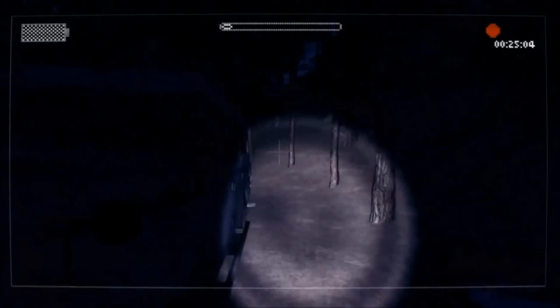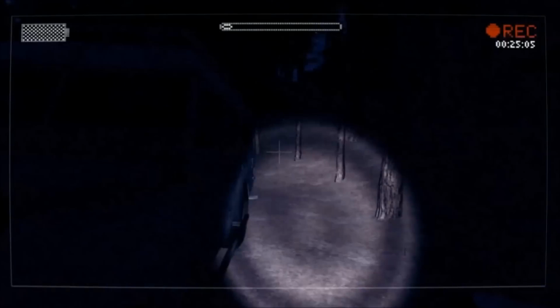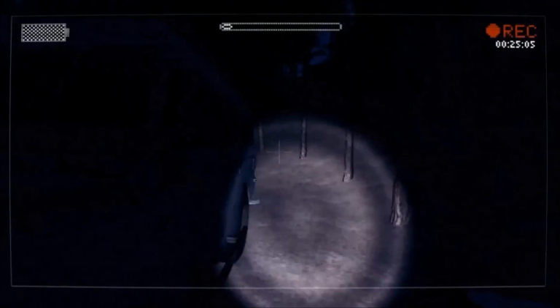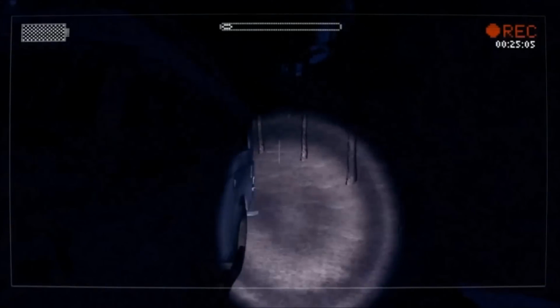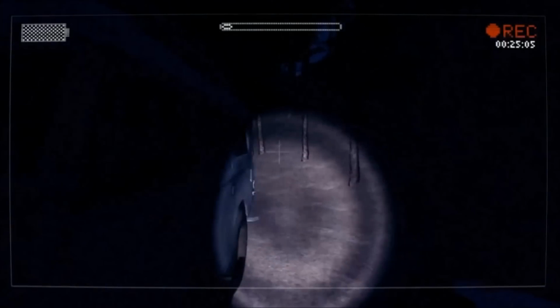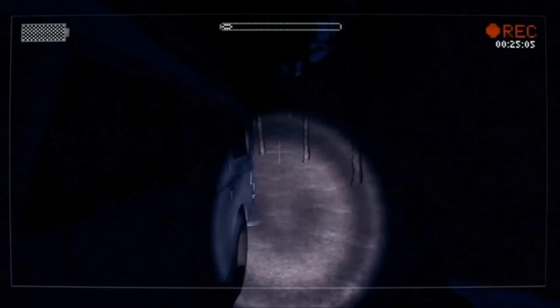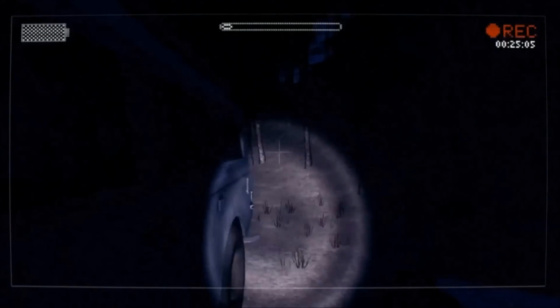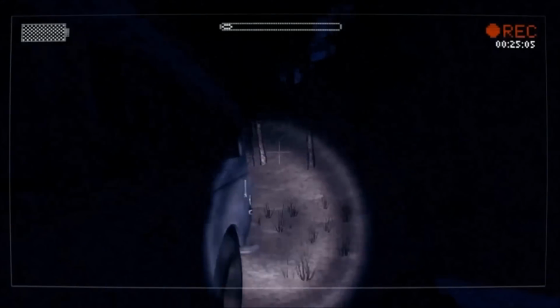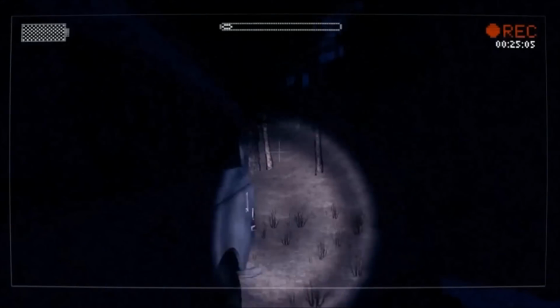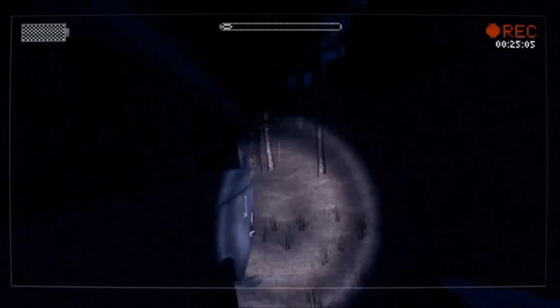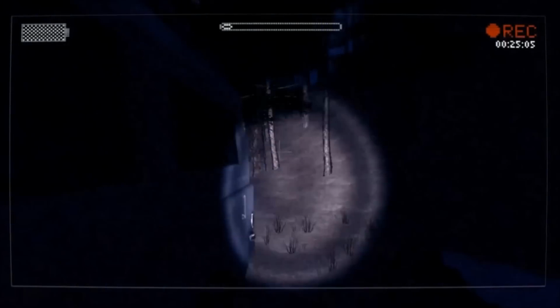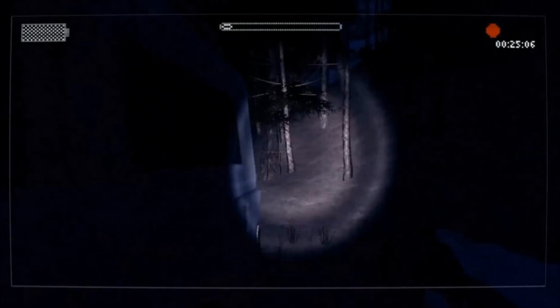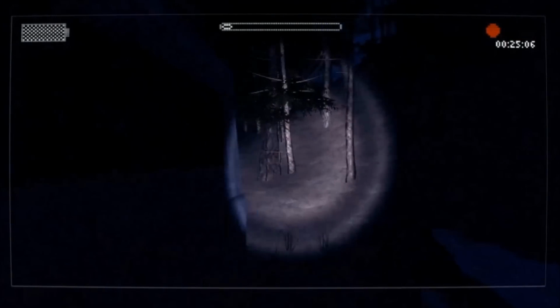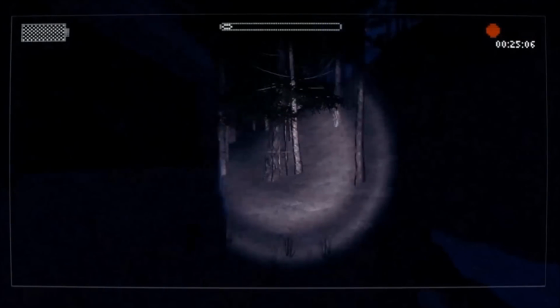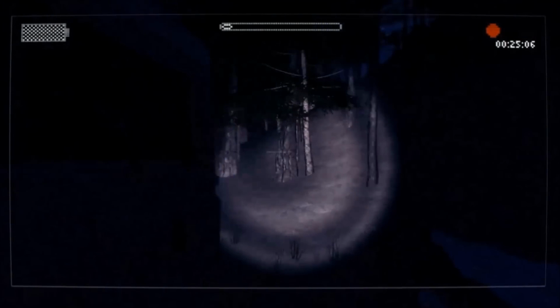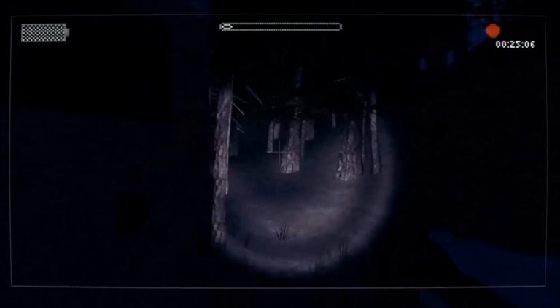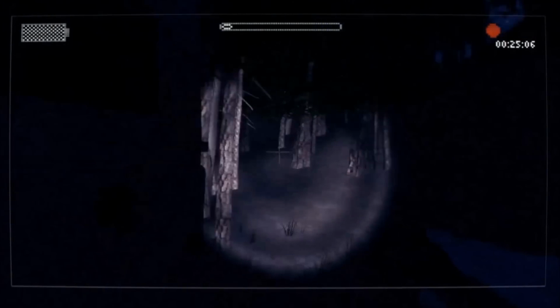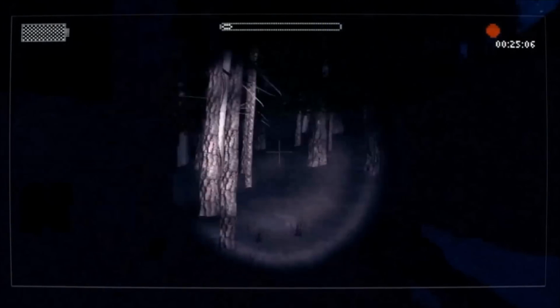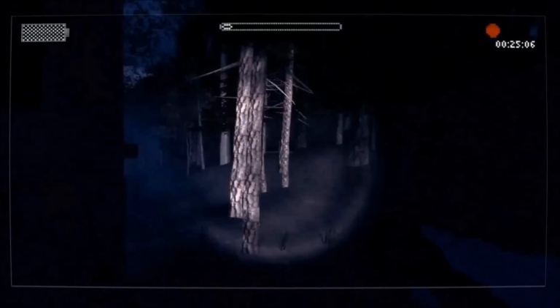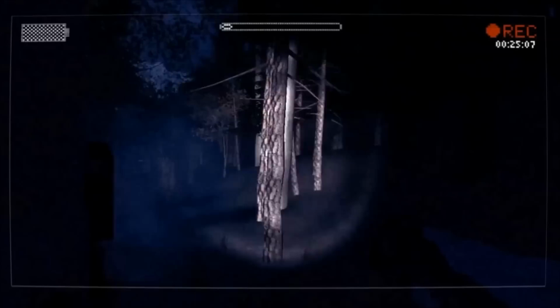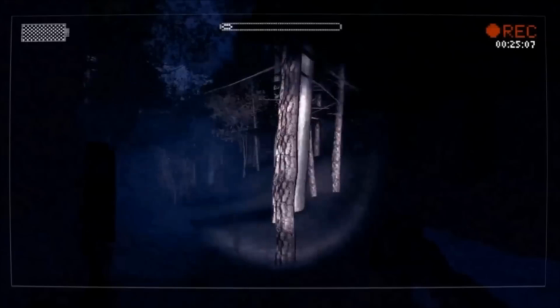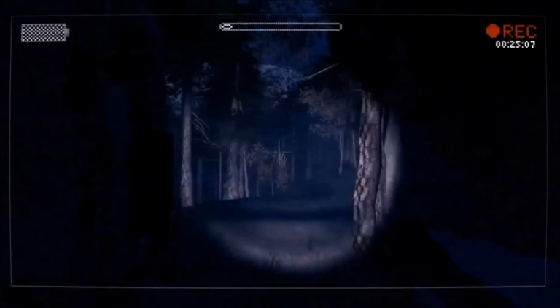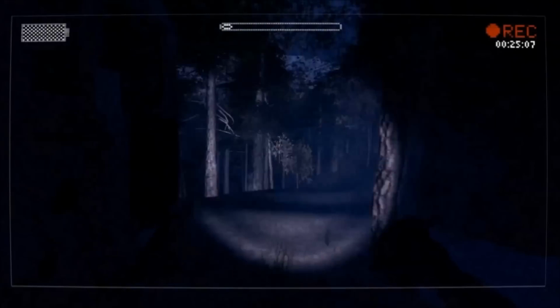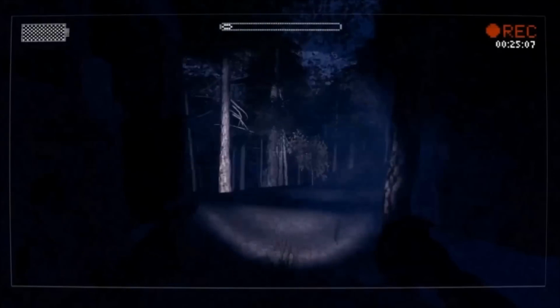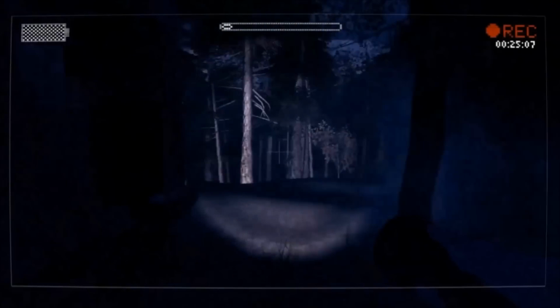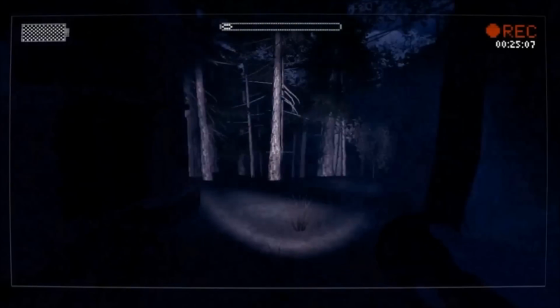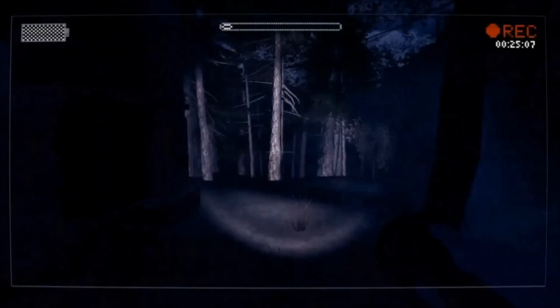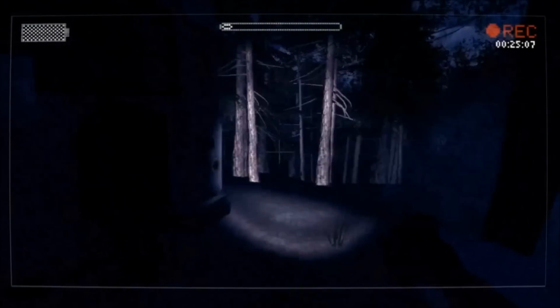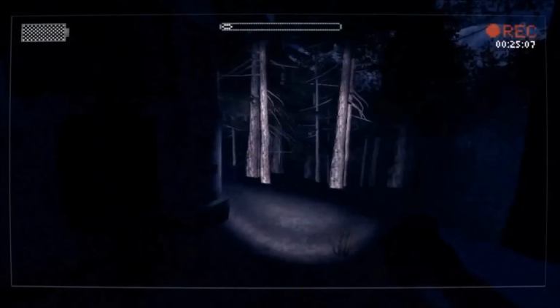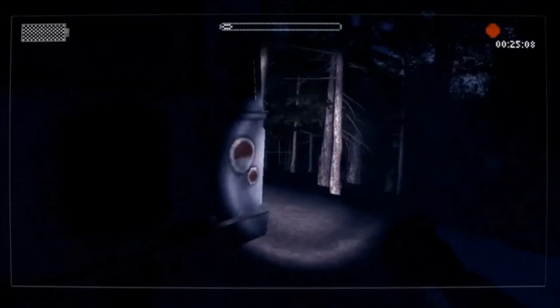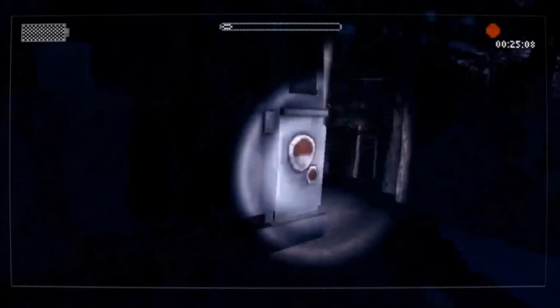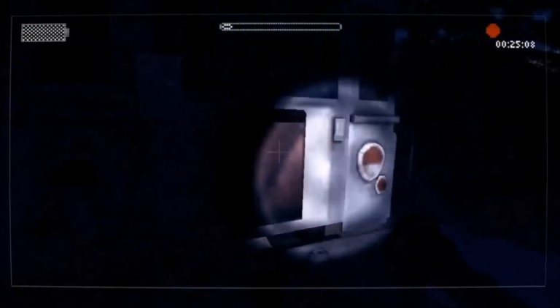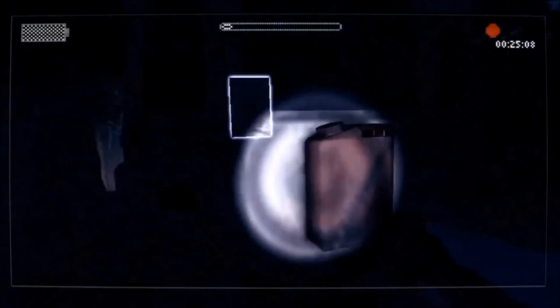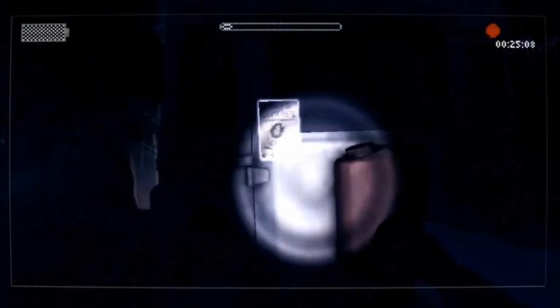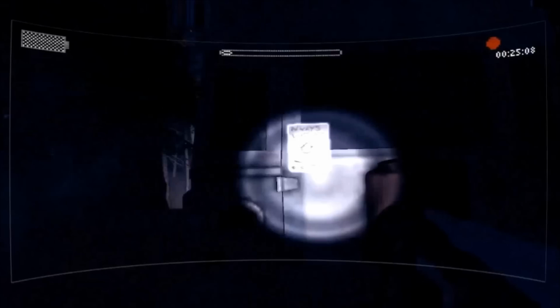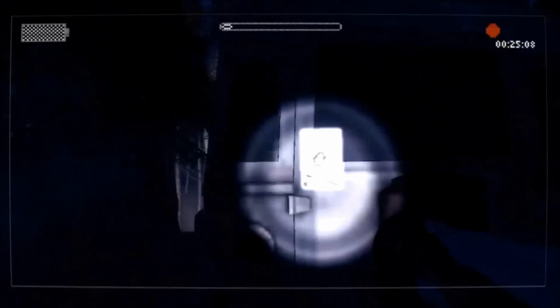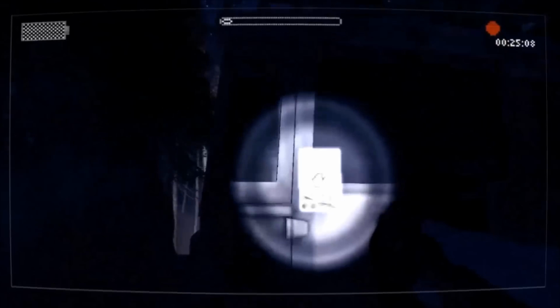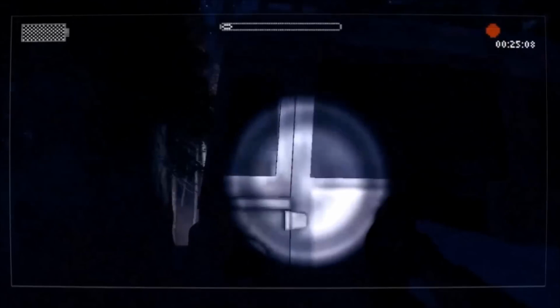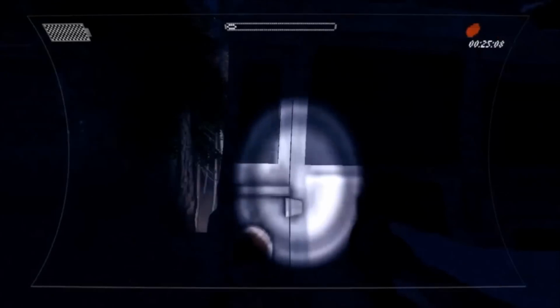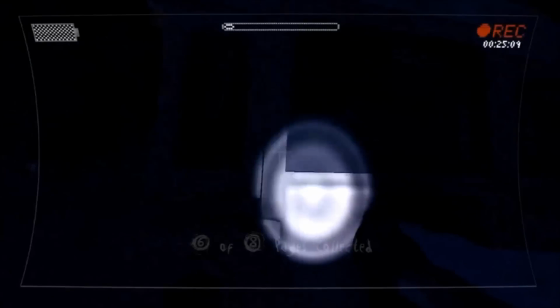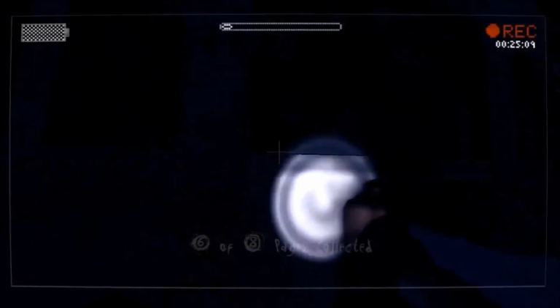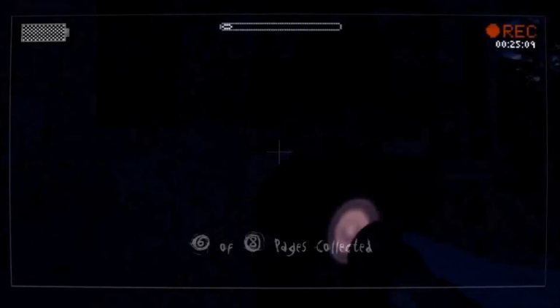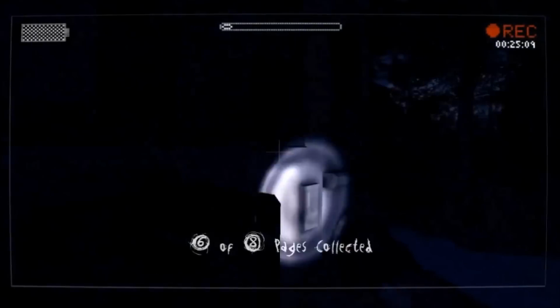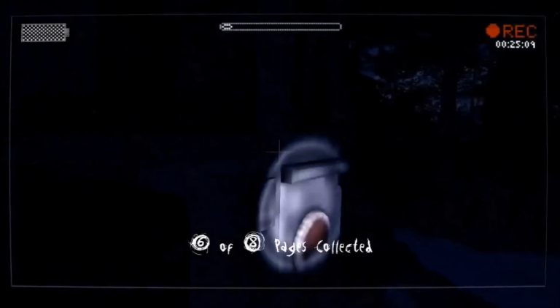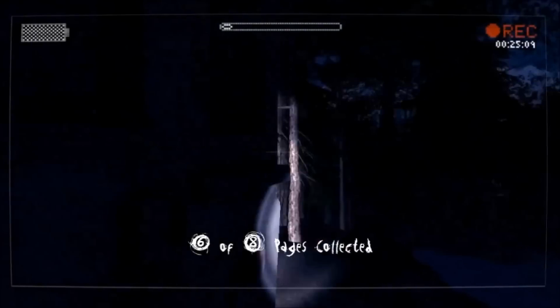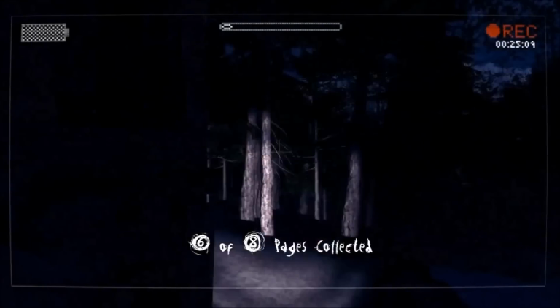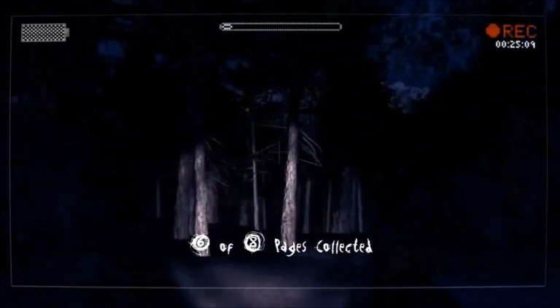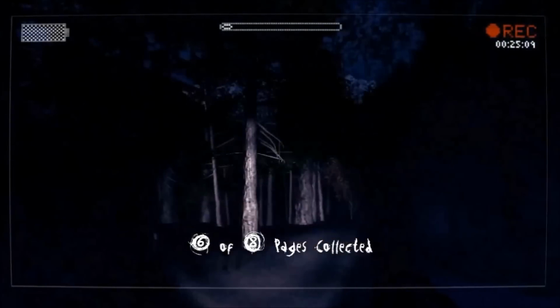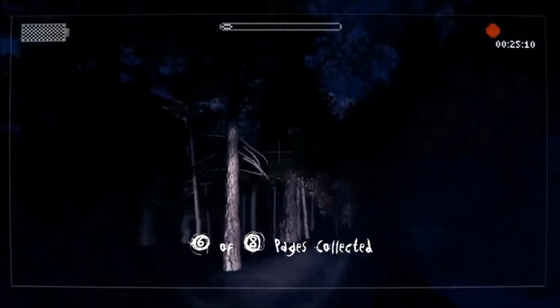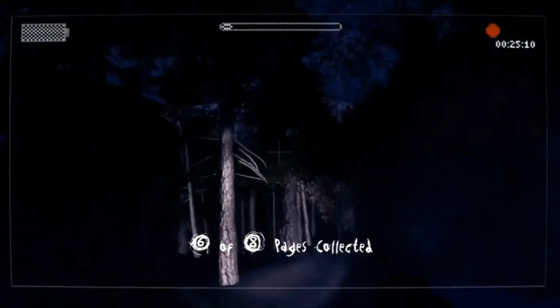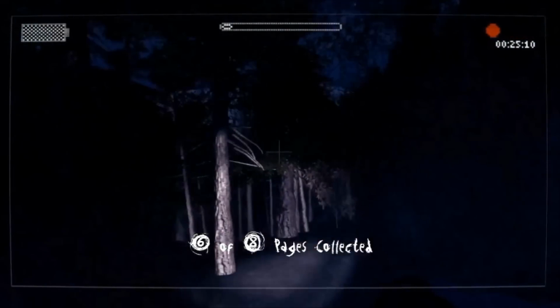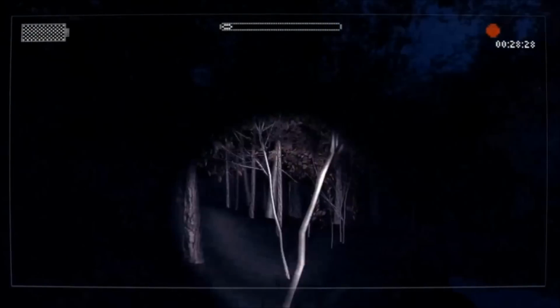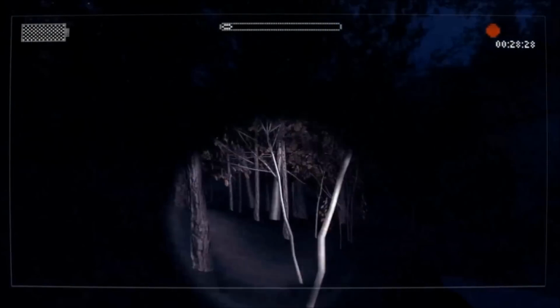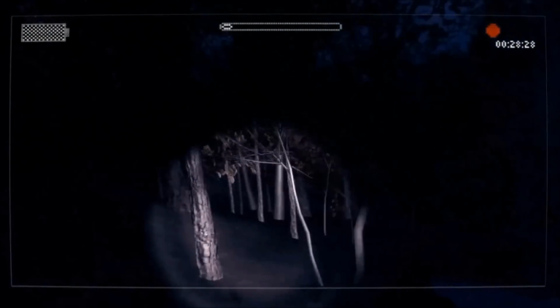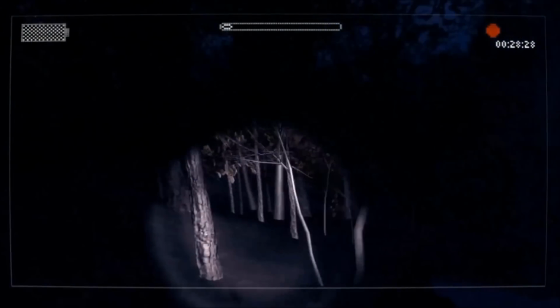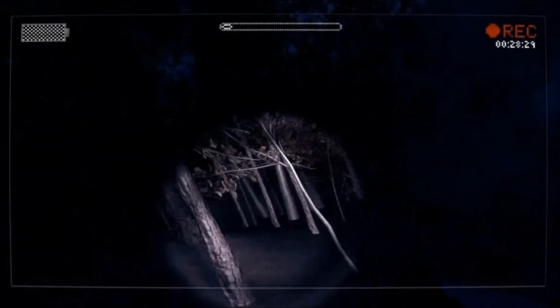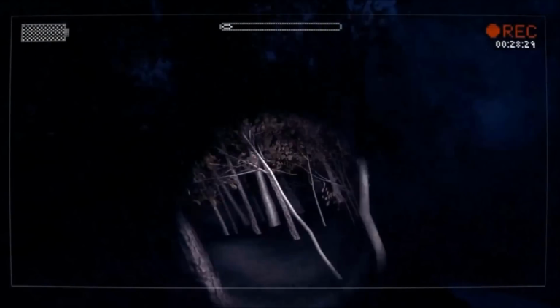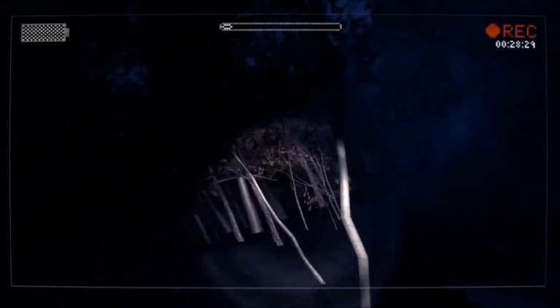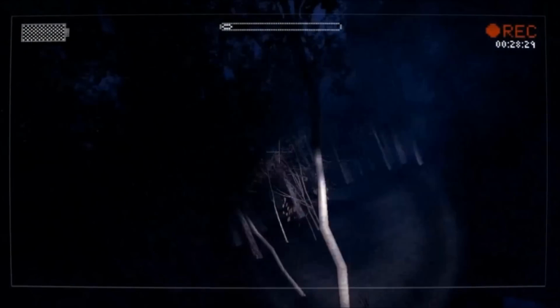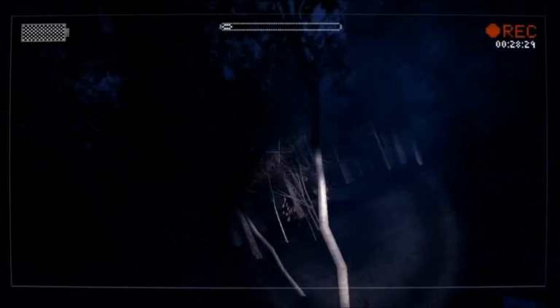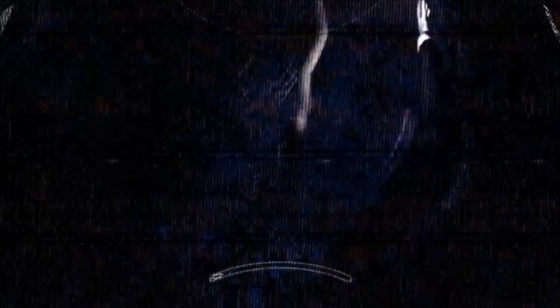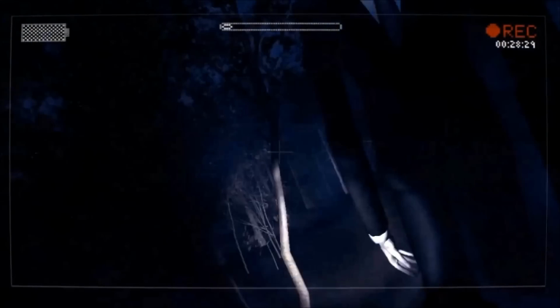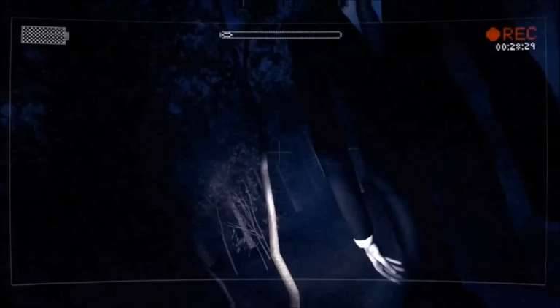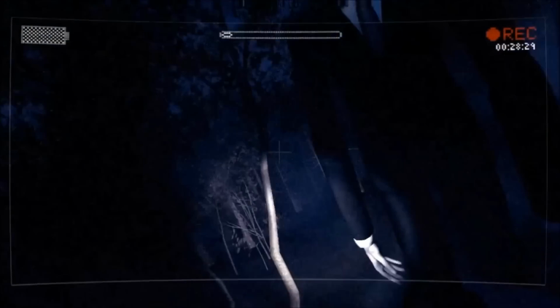In Level 2, The 8 Pages, just like the original game you've got to pick up 8 pages before moving on. And here comes Slender Man.